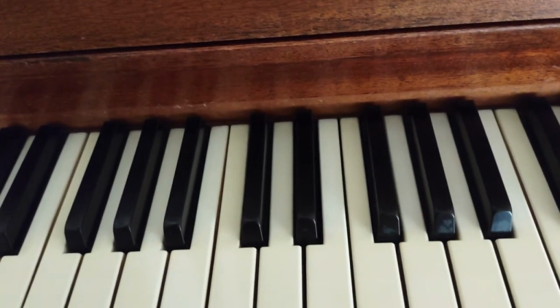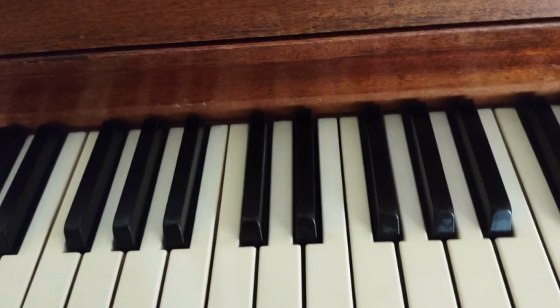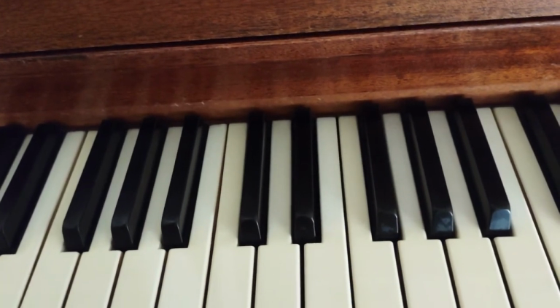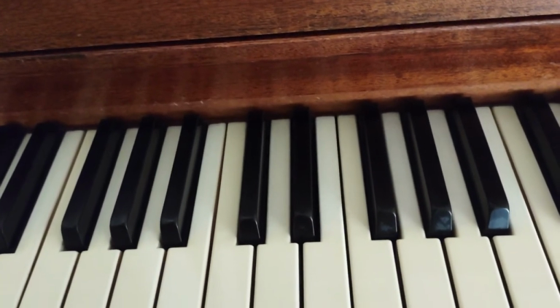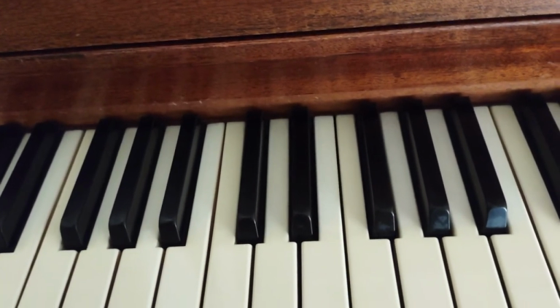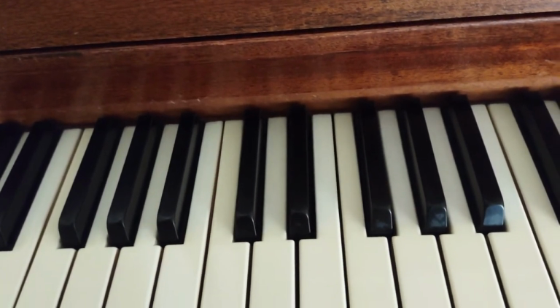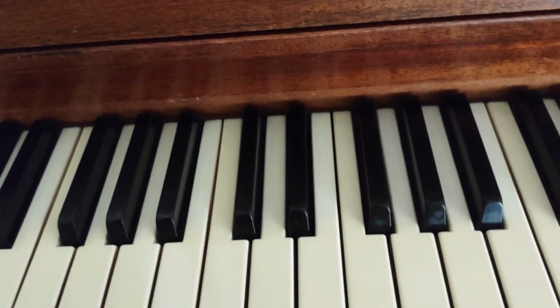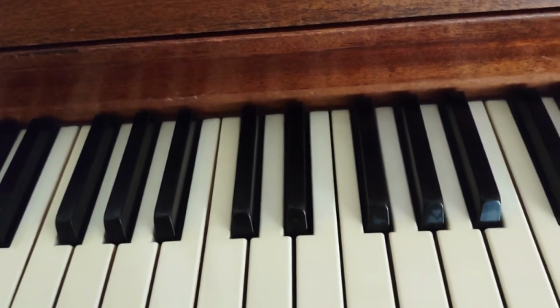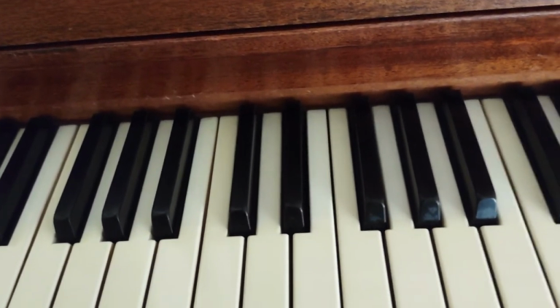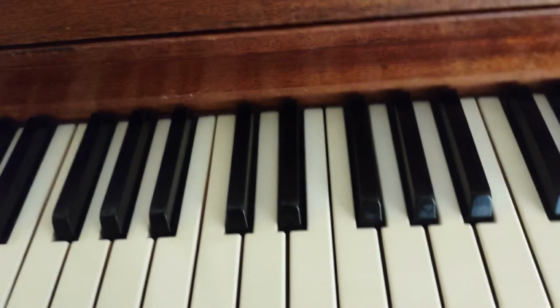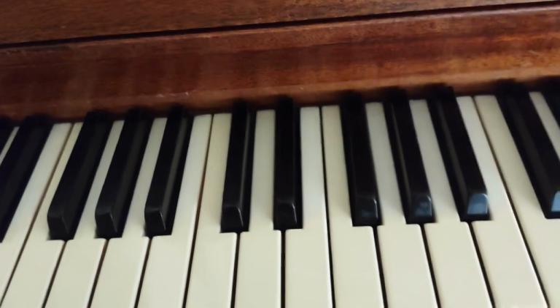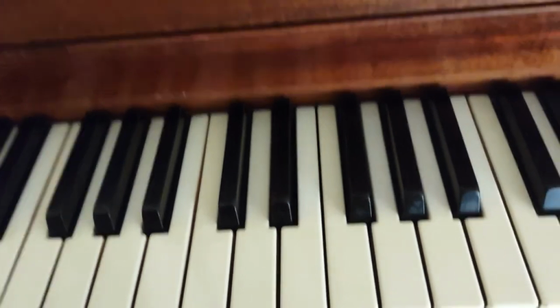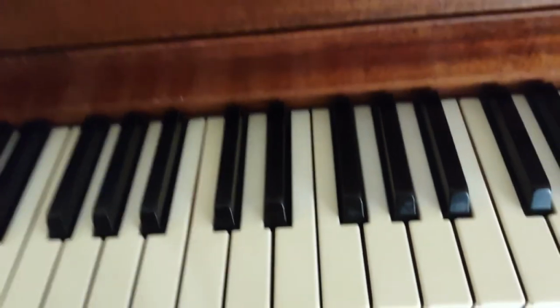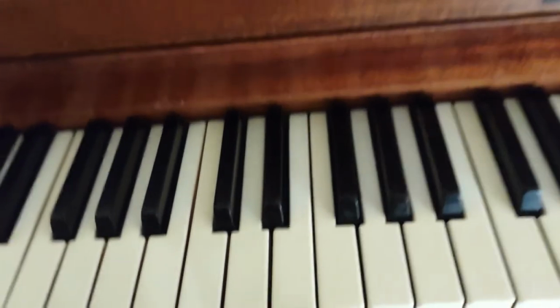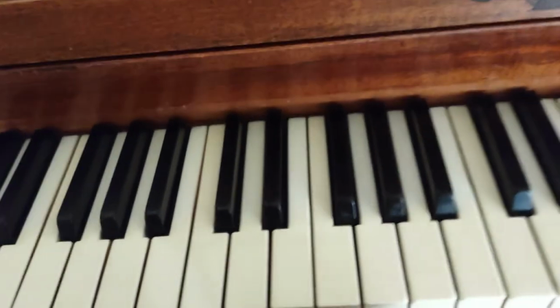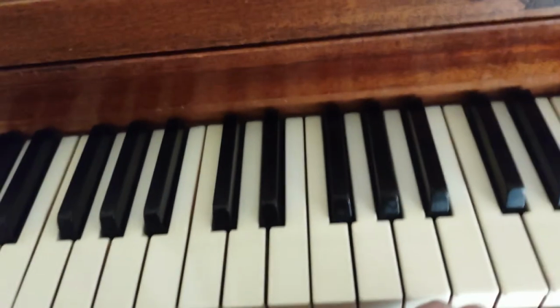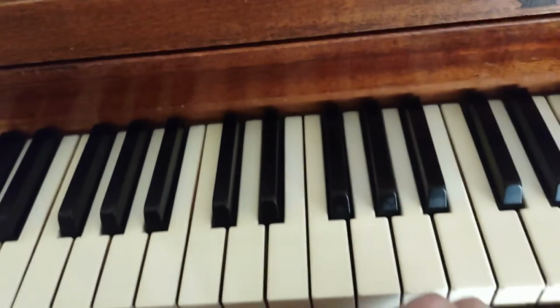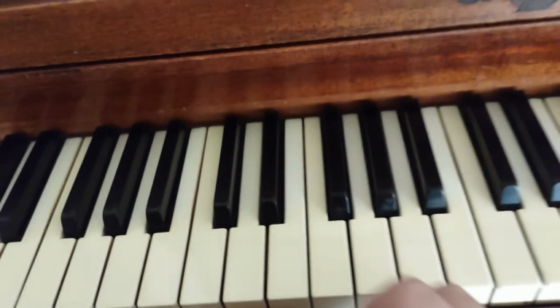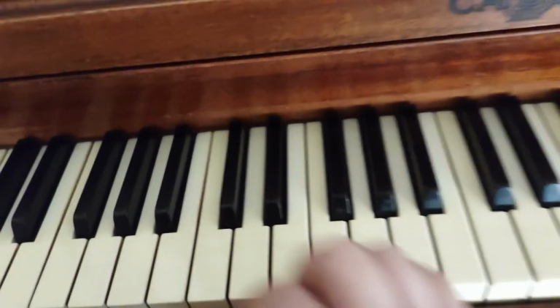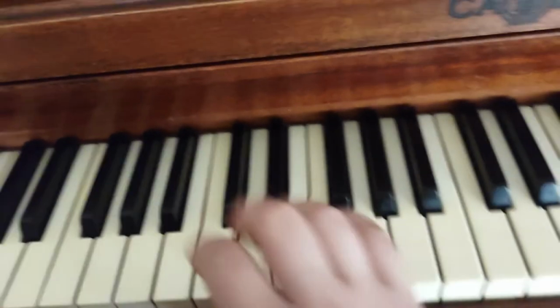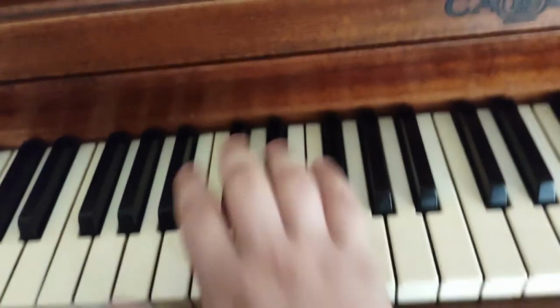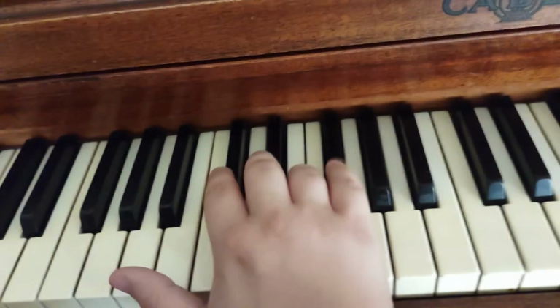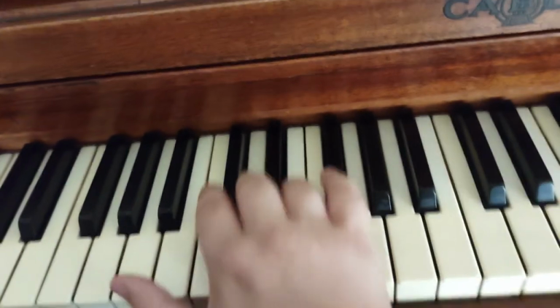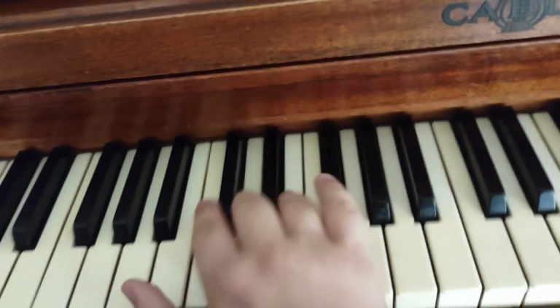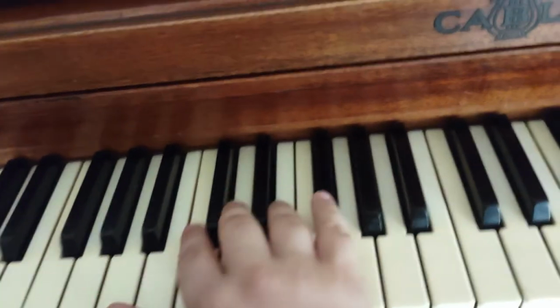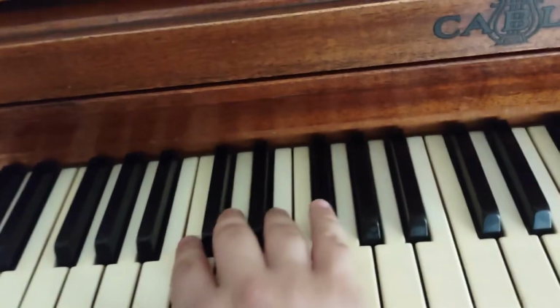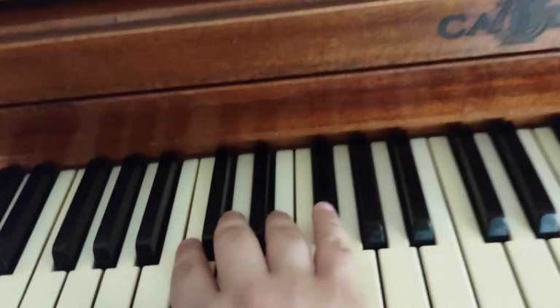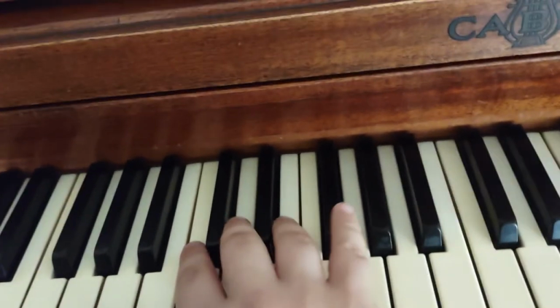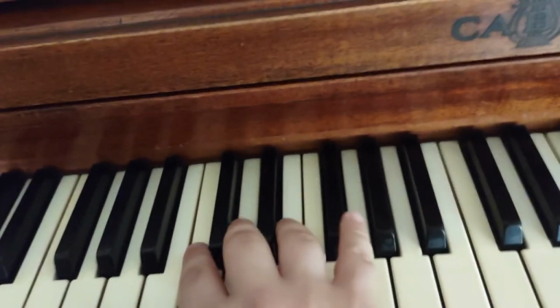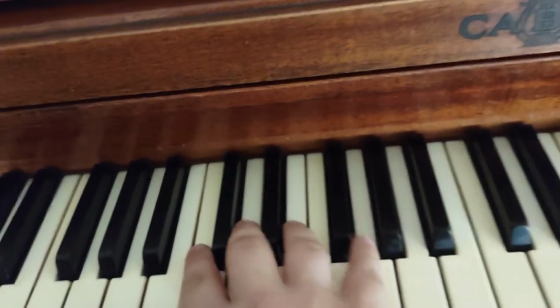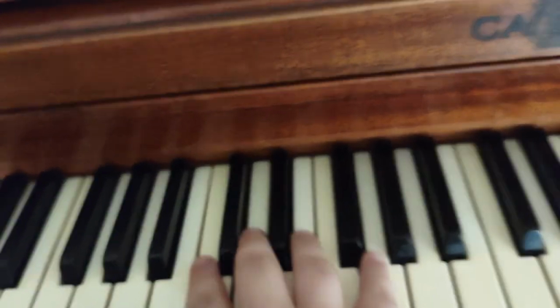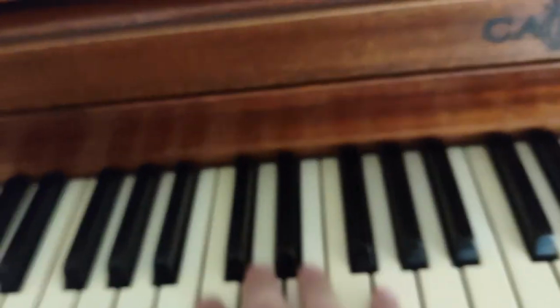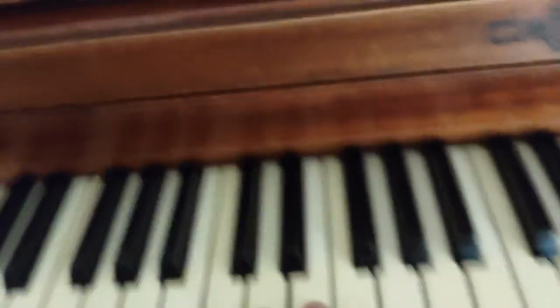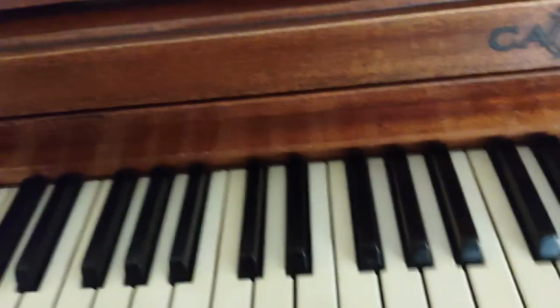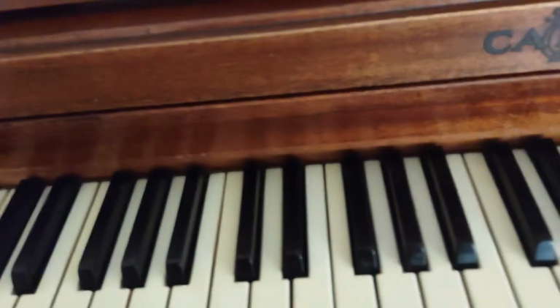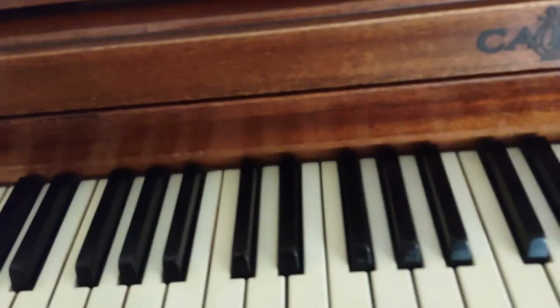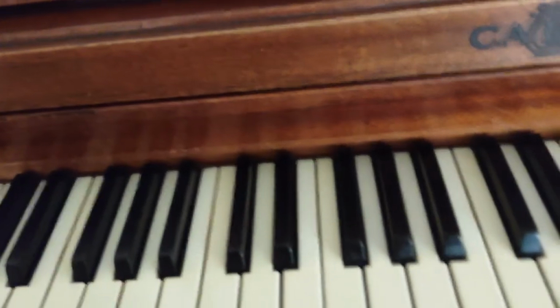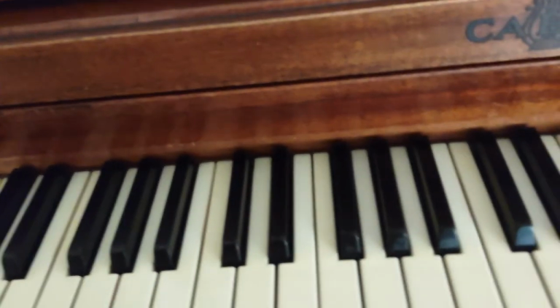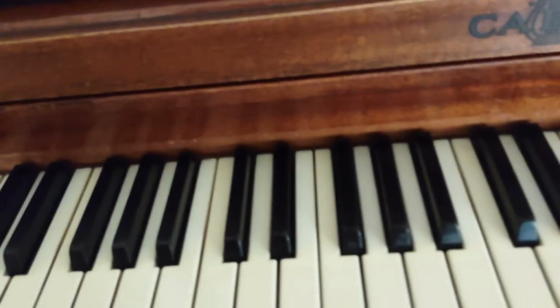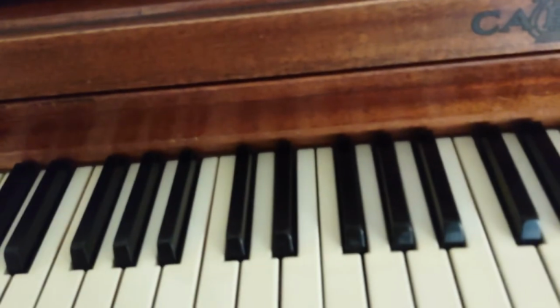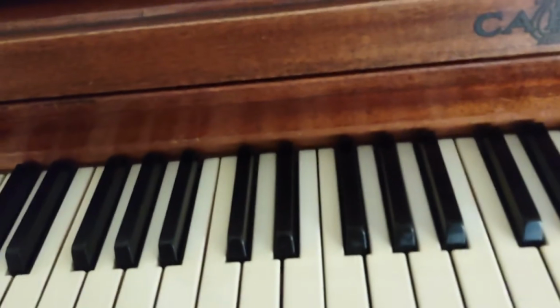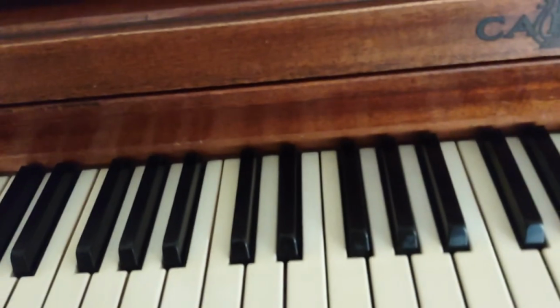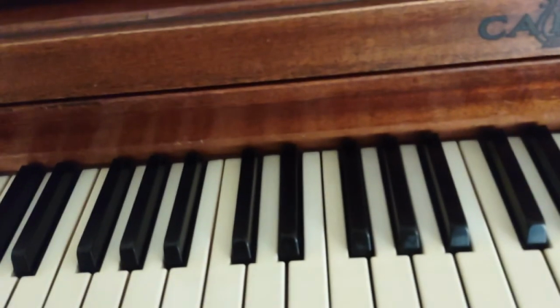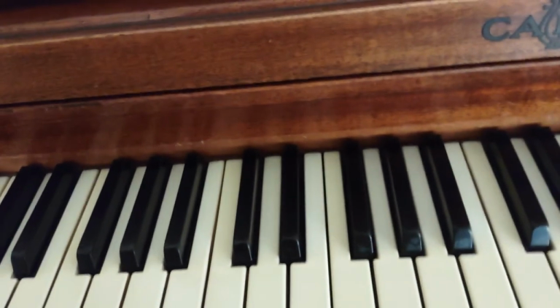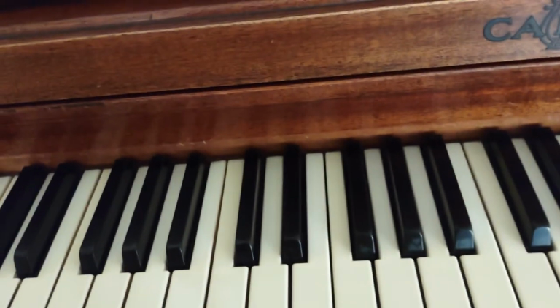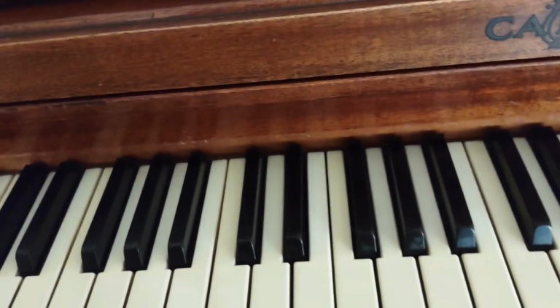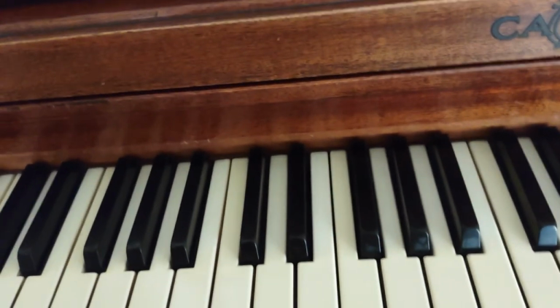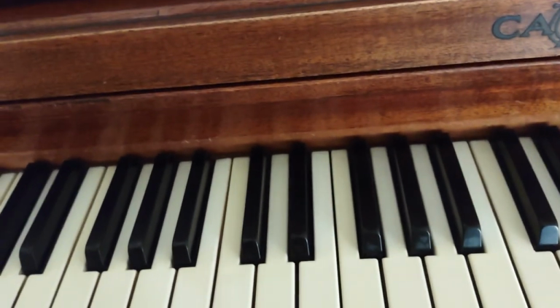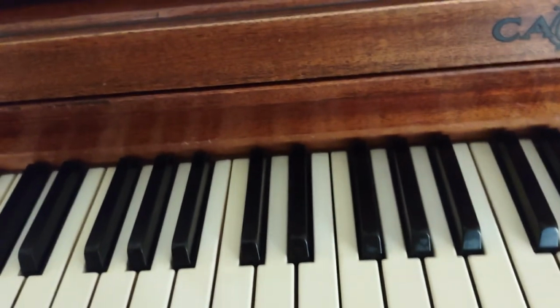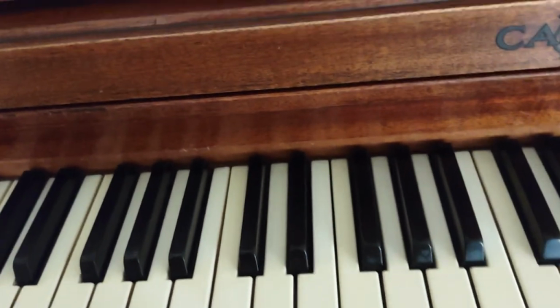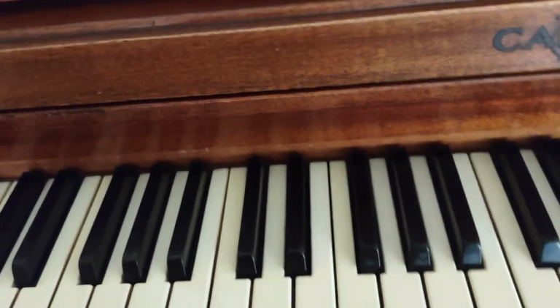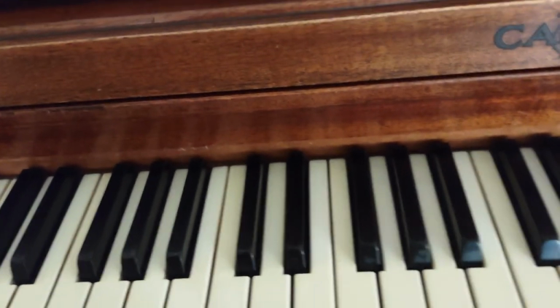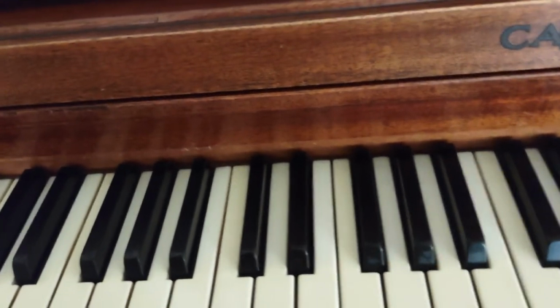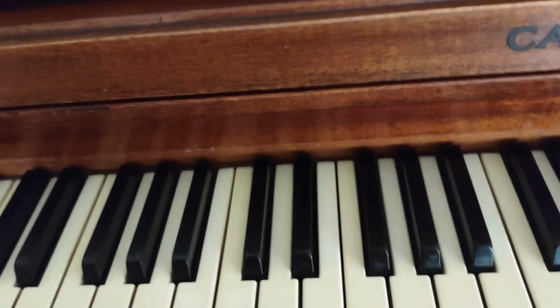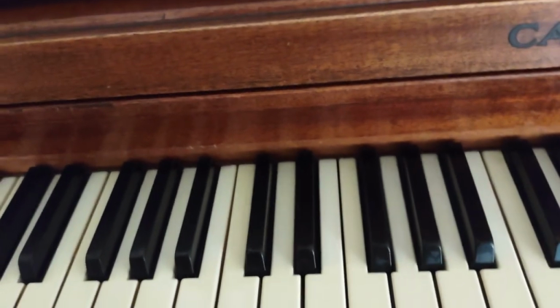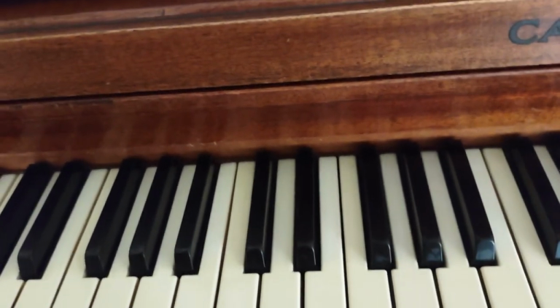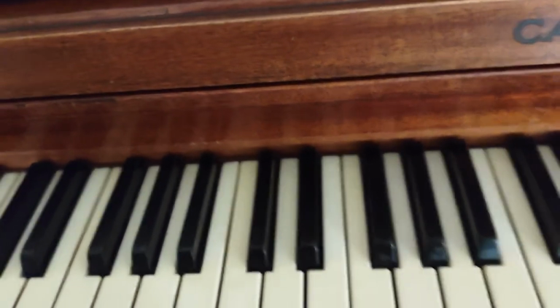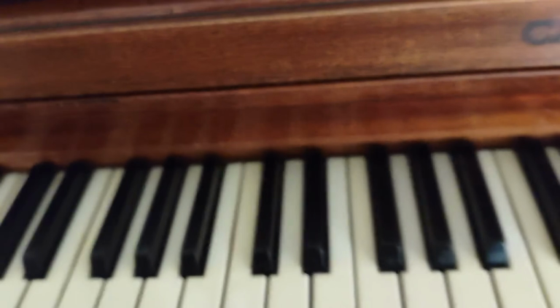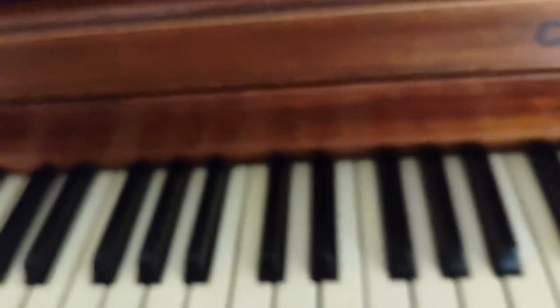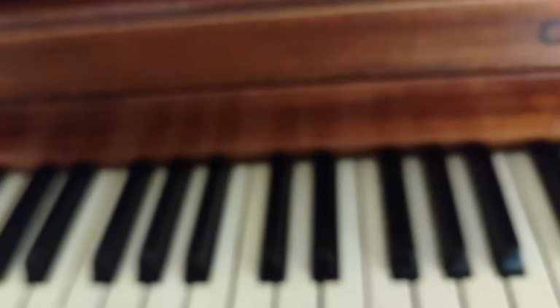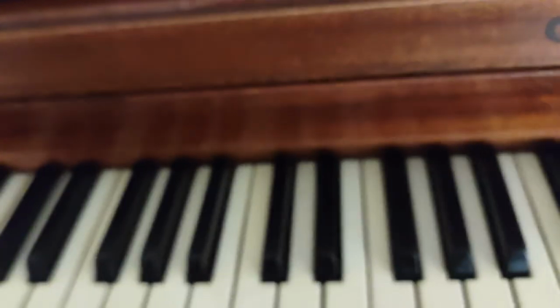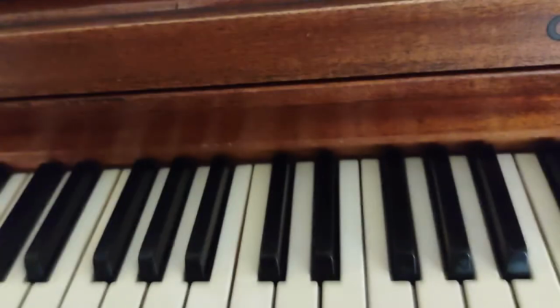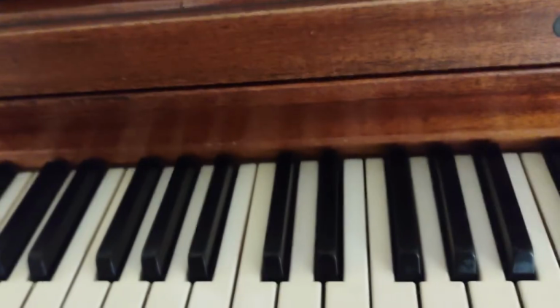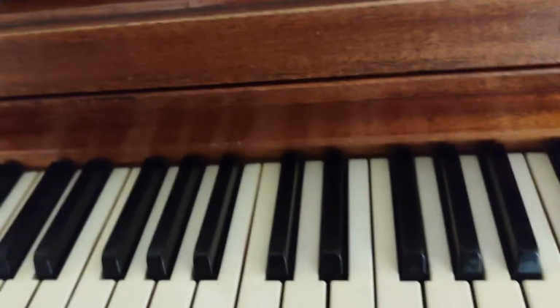That's awesome! Anyways, that is just a sample of what my piano sounds like now that it's tuned. Thank you for watching.